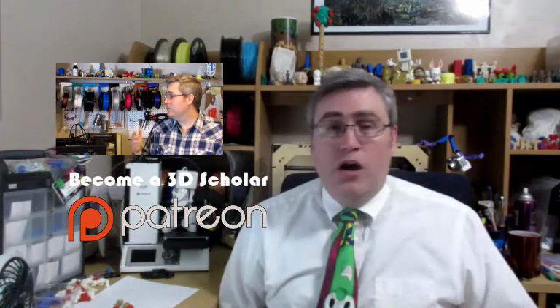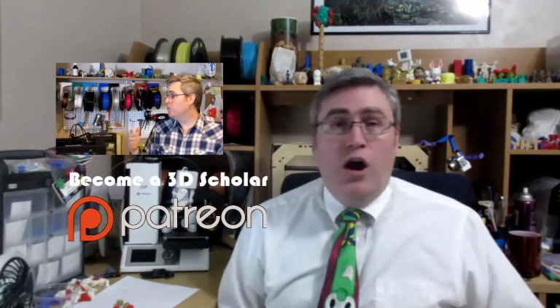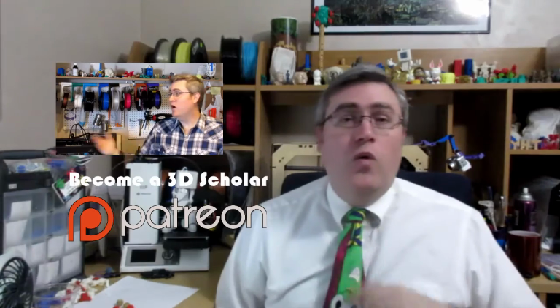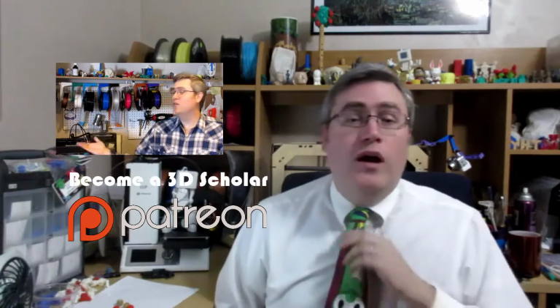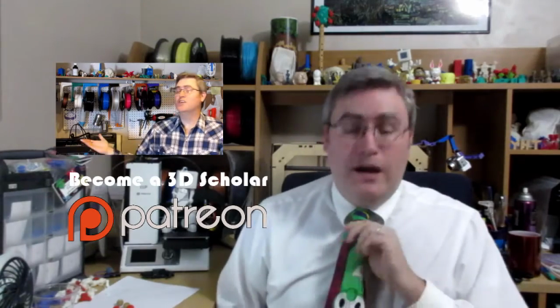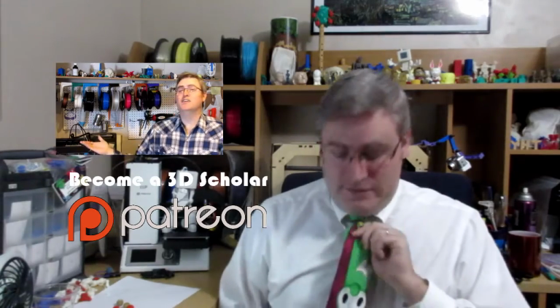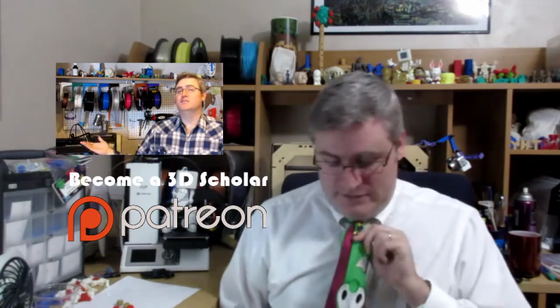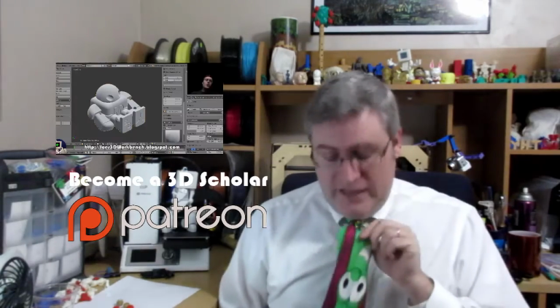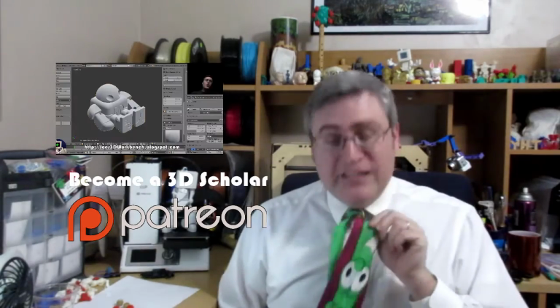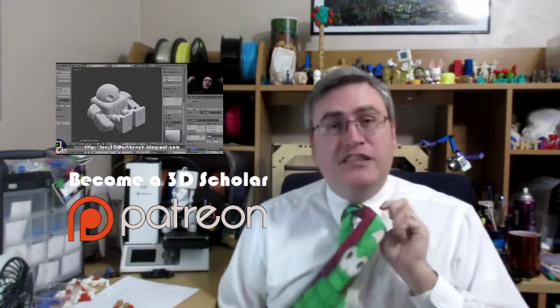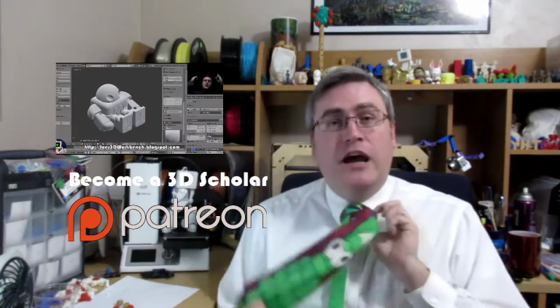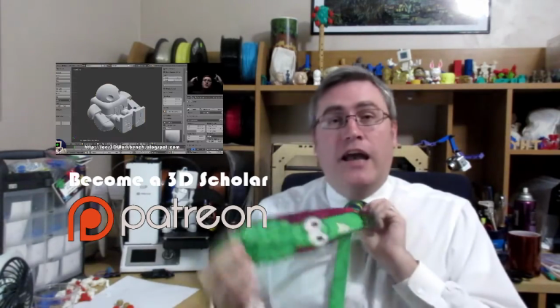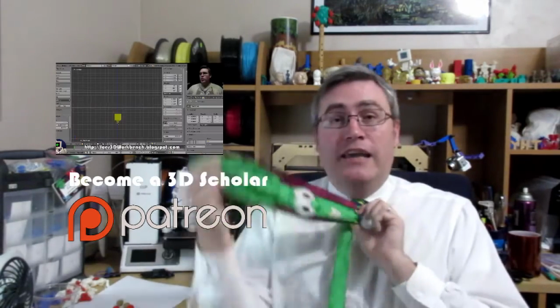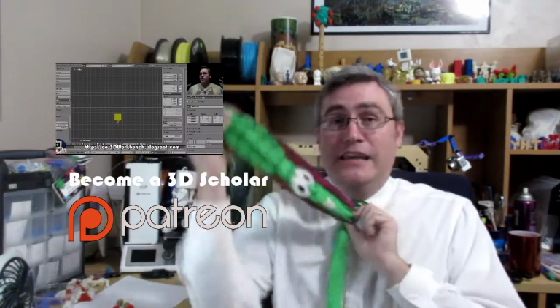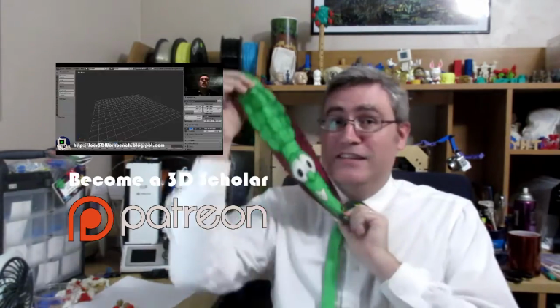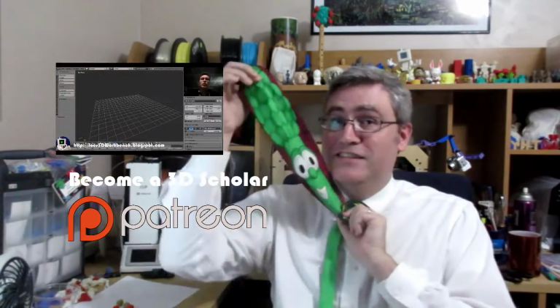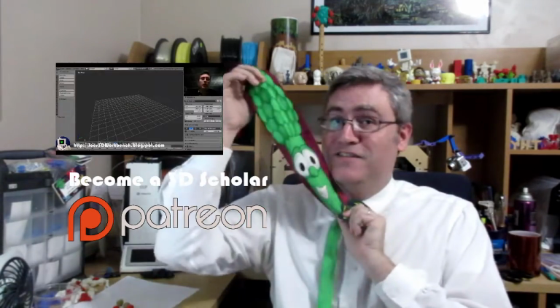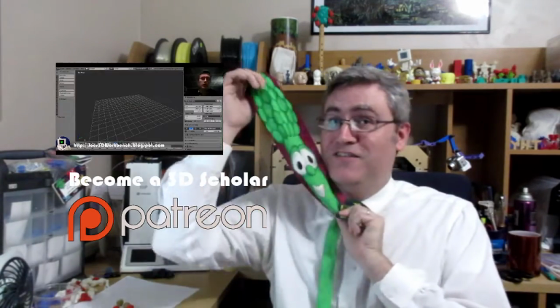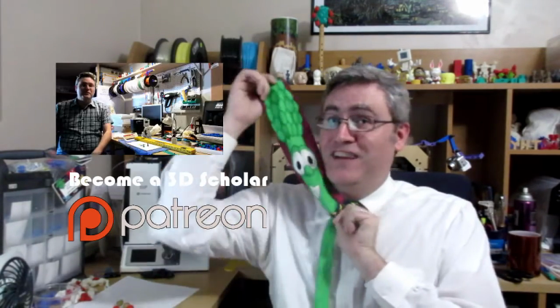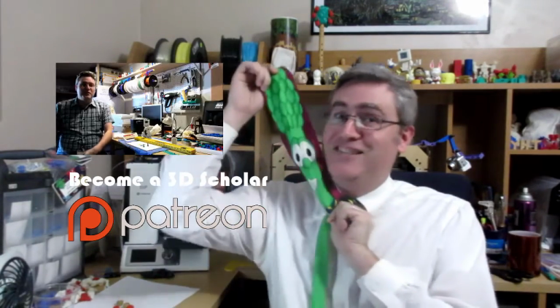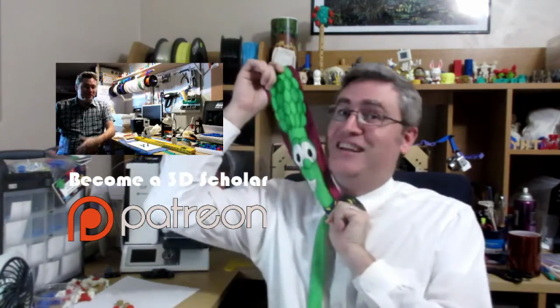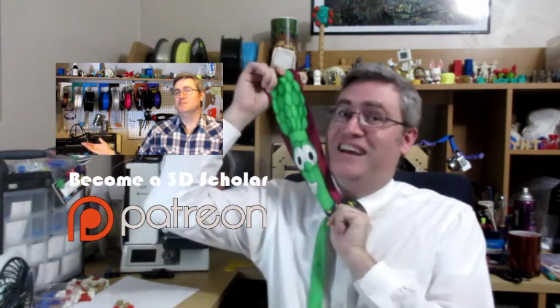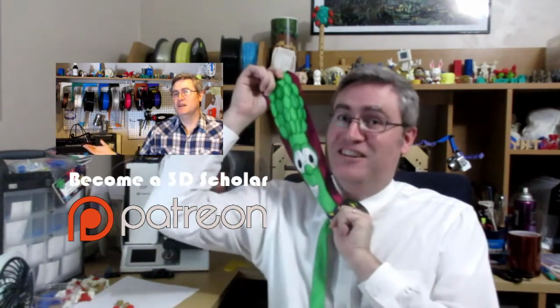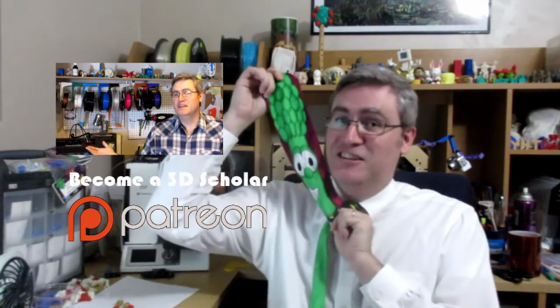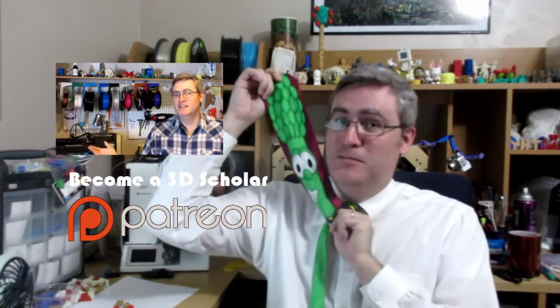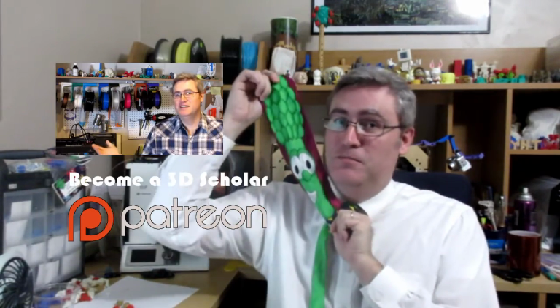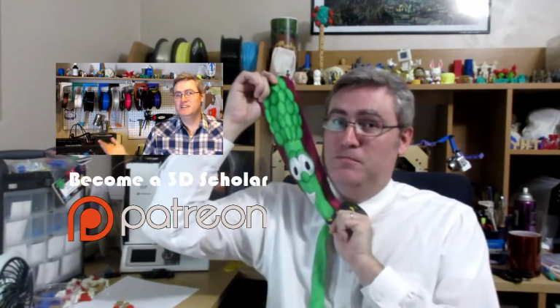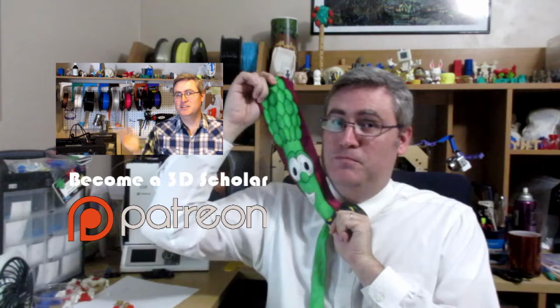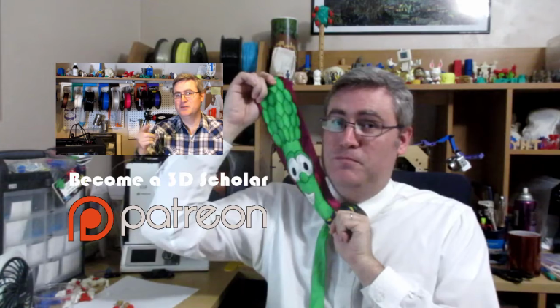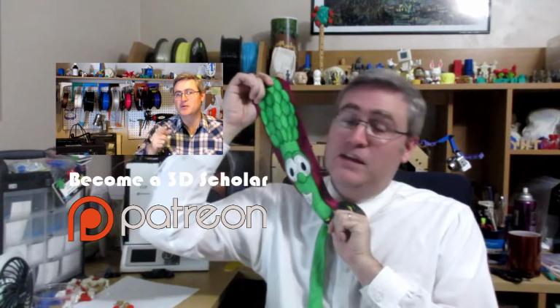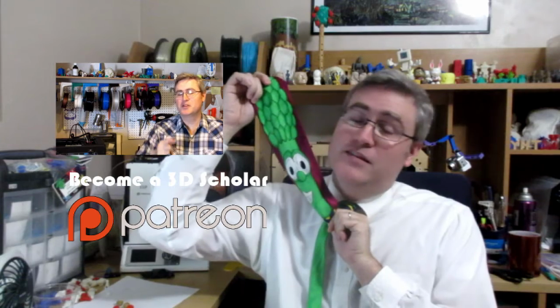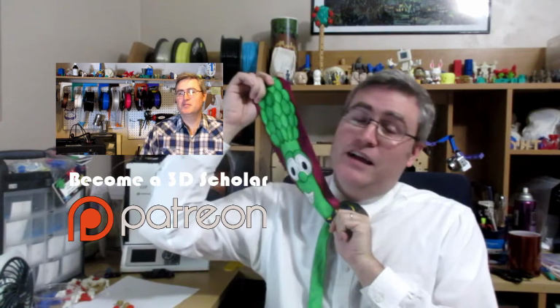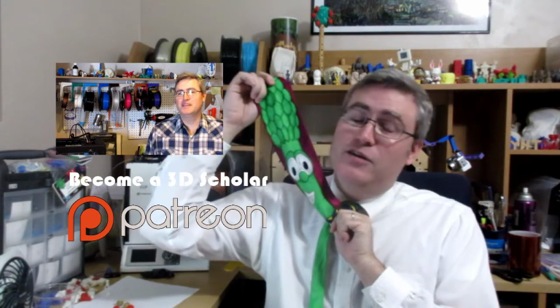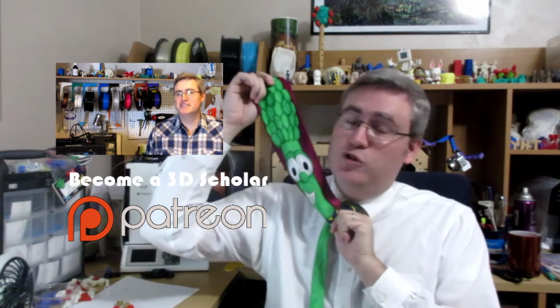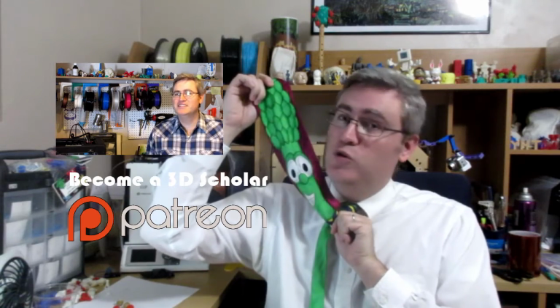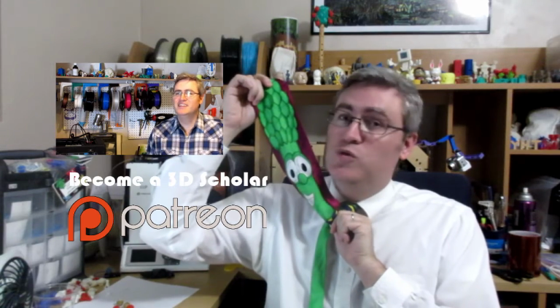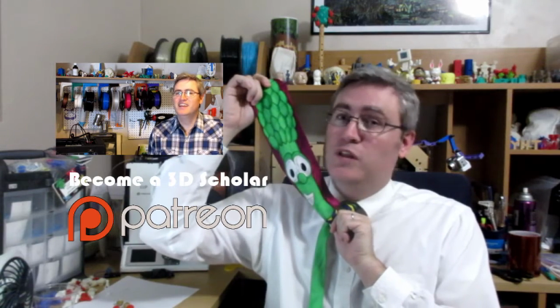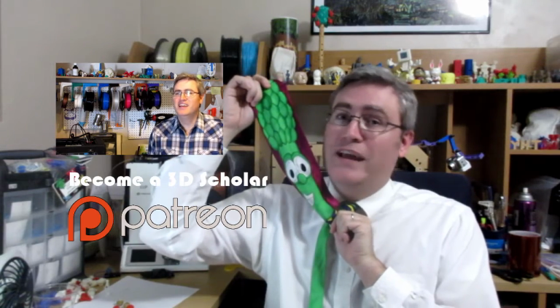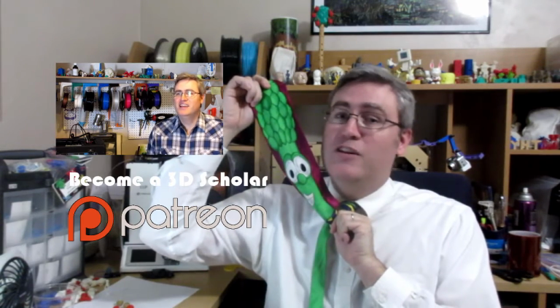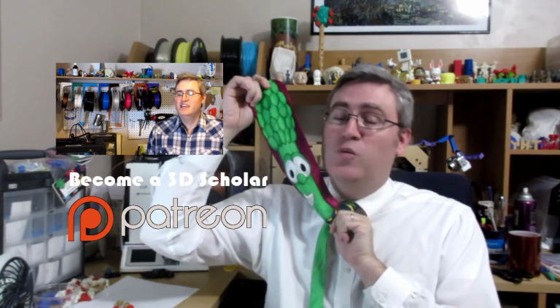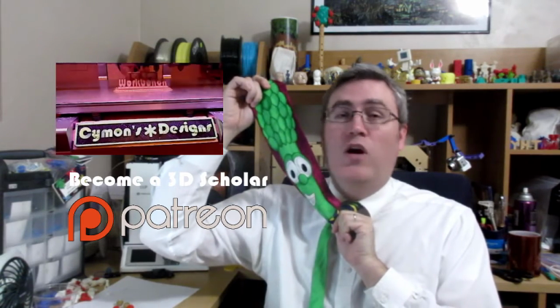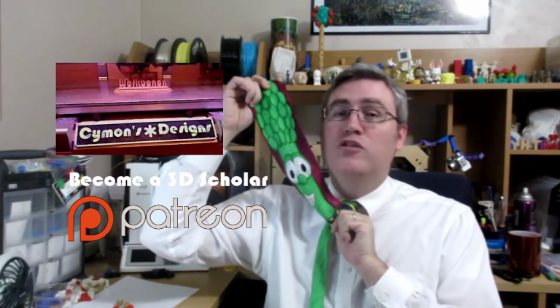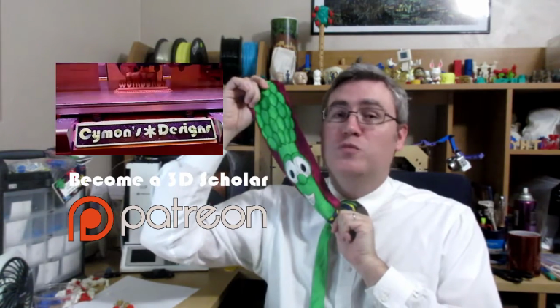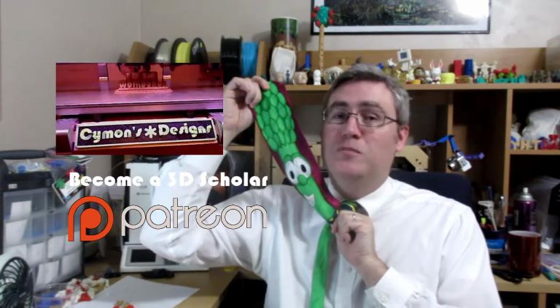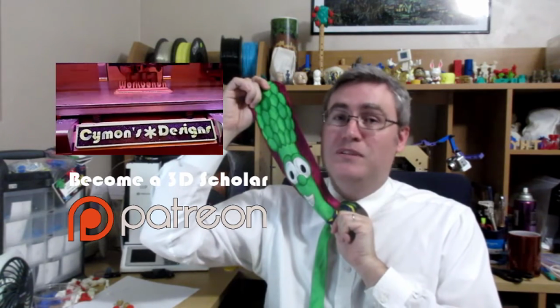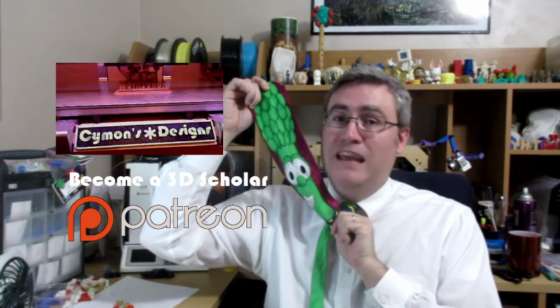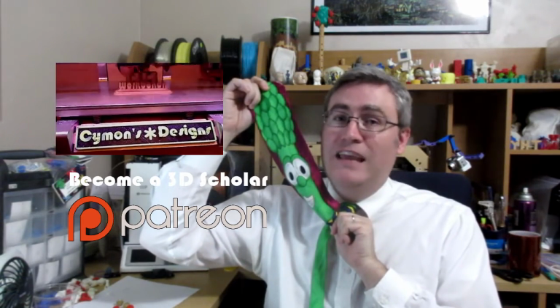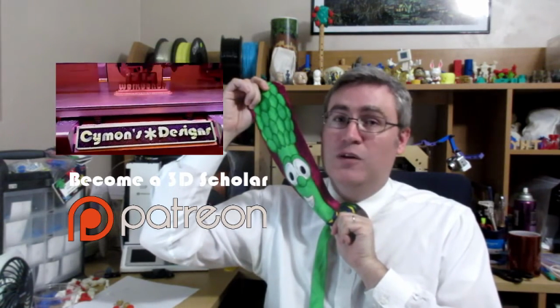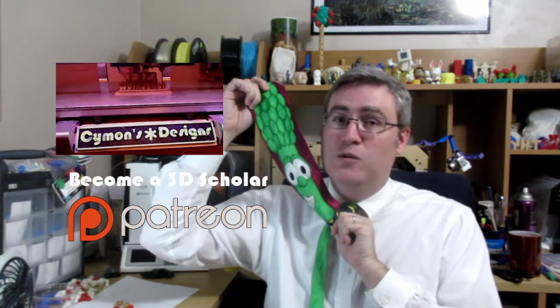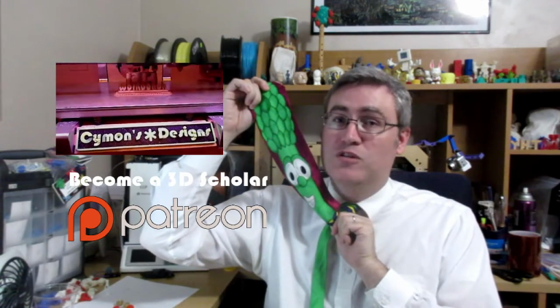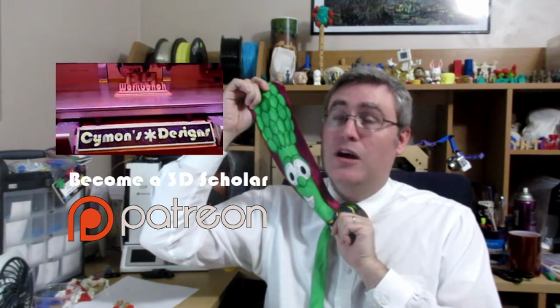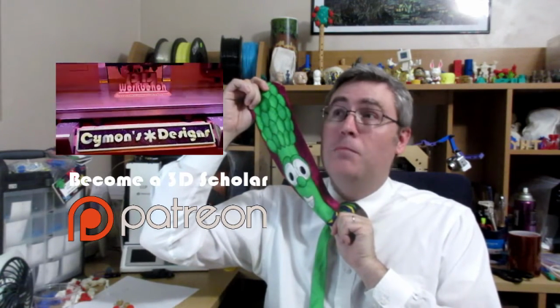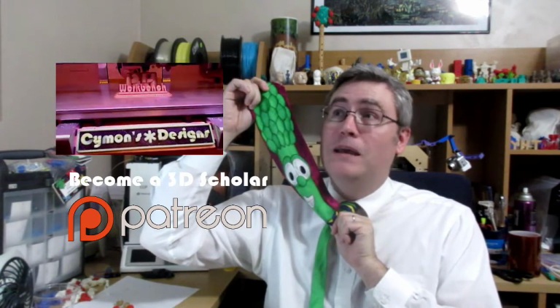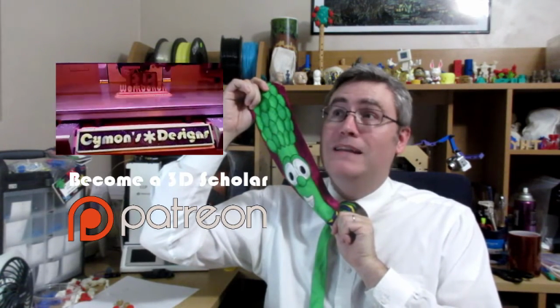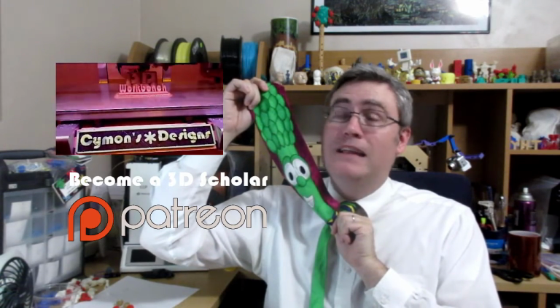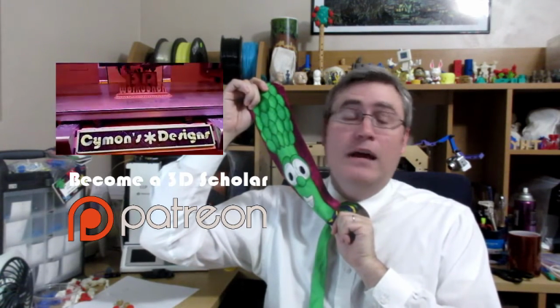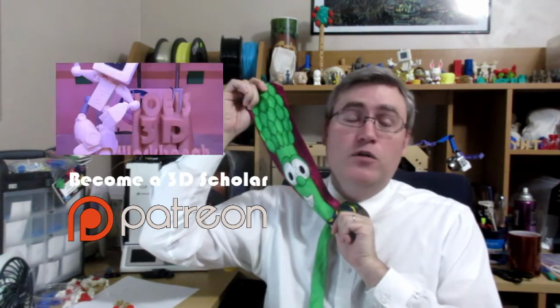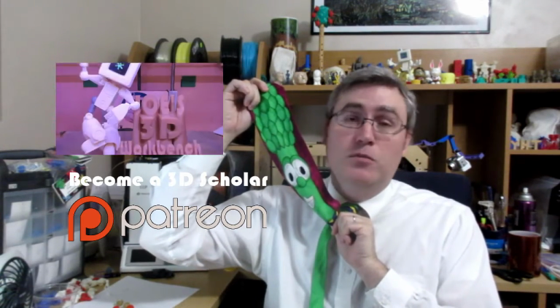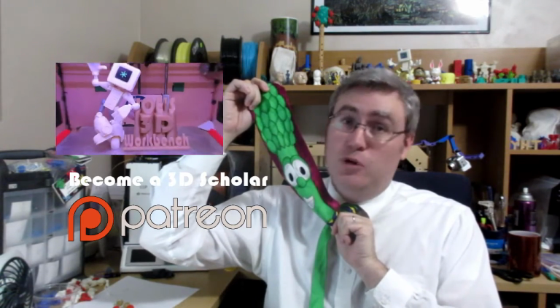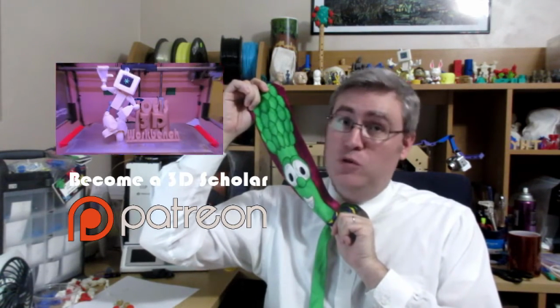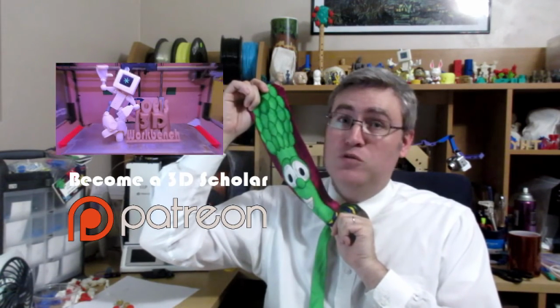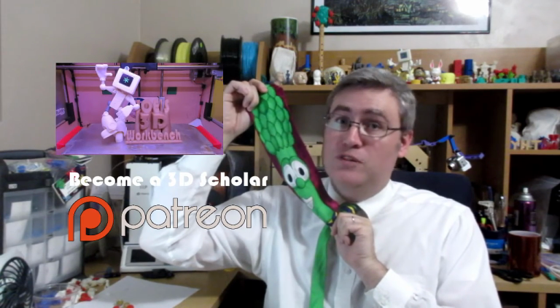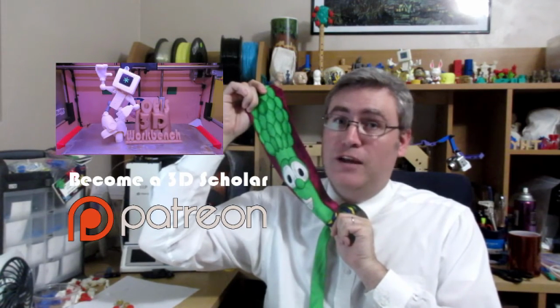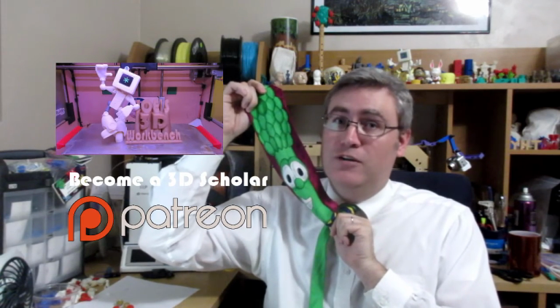Oh, today's tie is VeggieTales, because I do like to waltz with potatoes up and down the produce aisle.